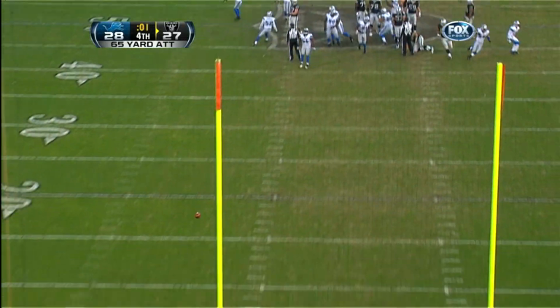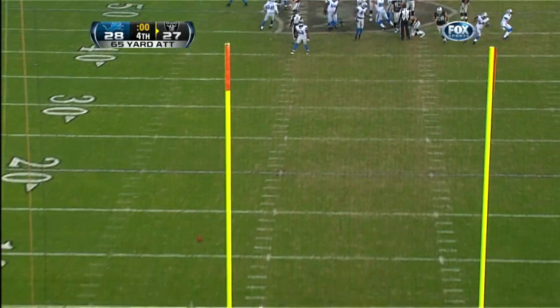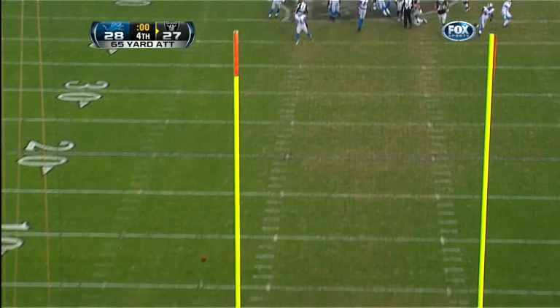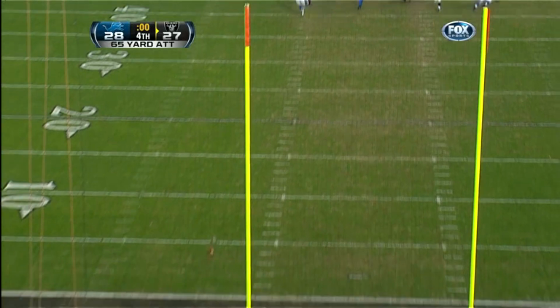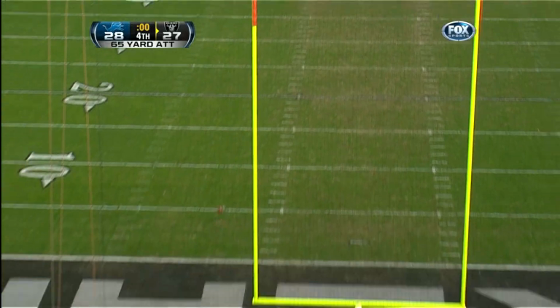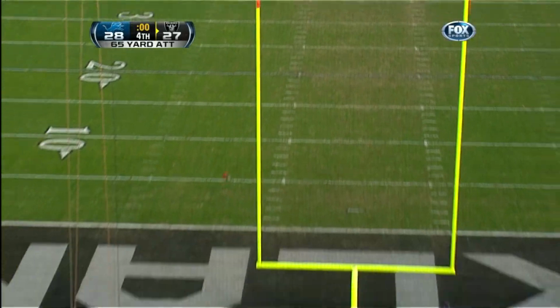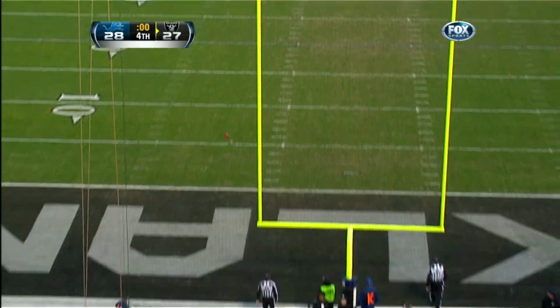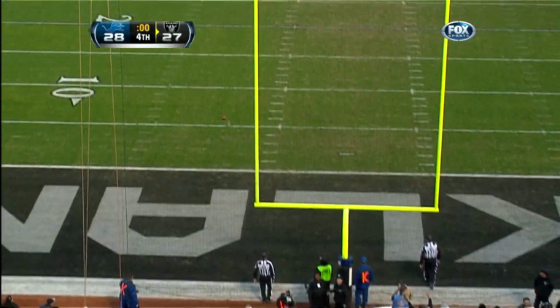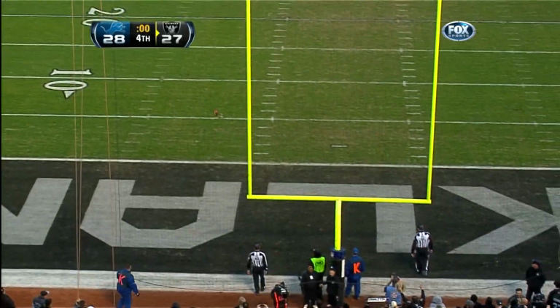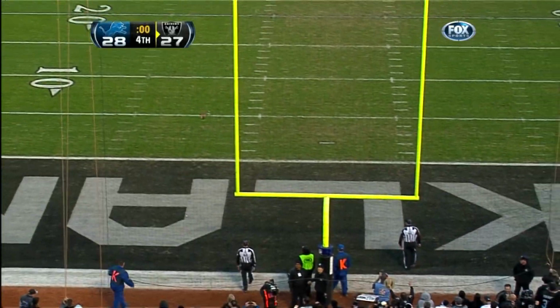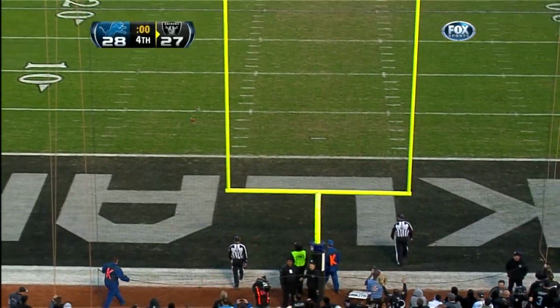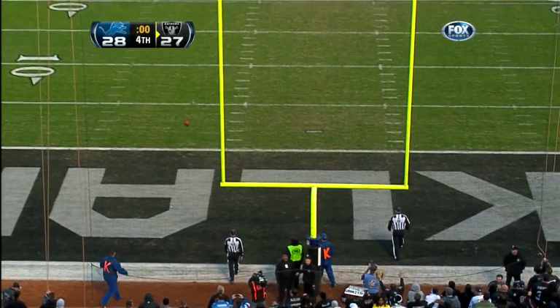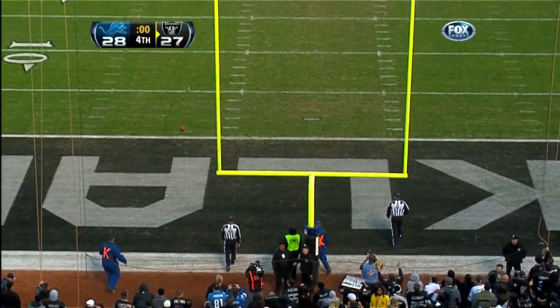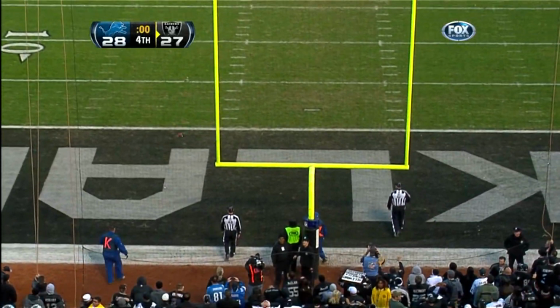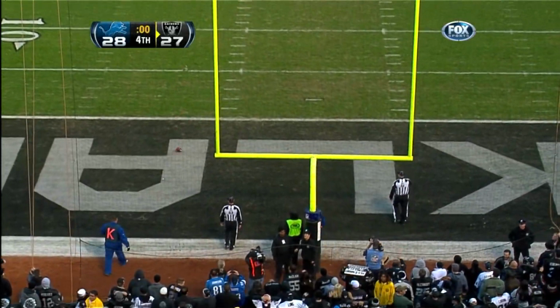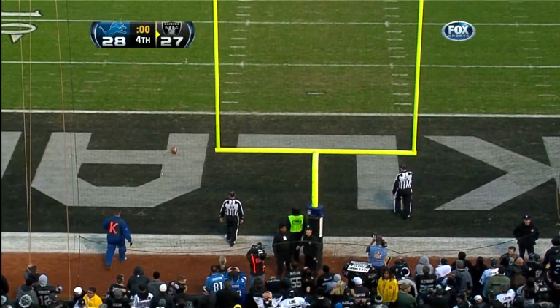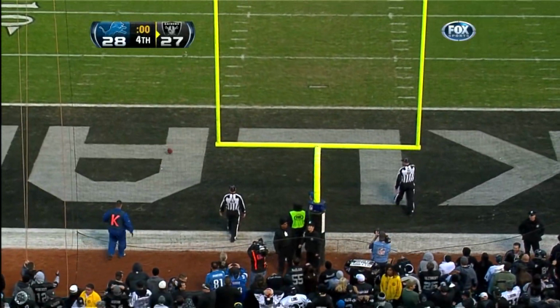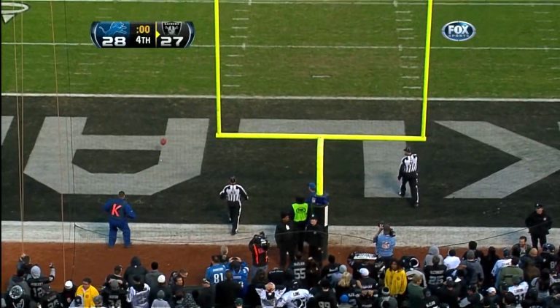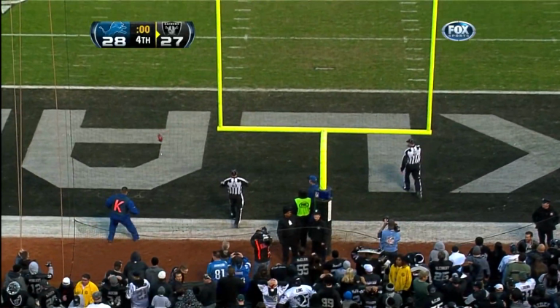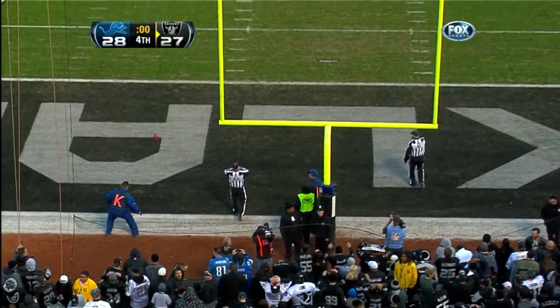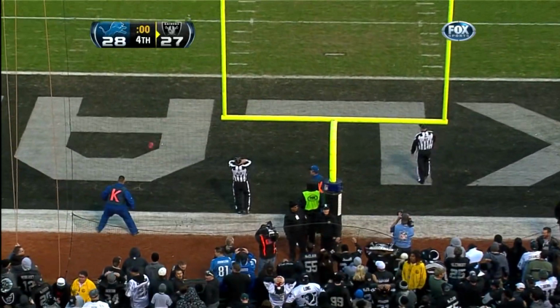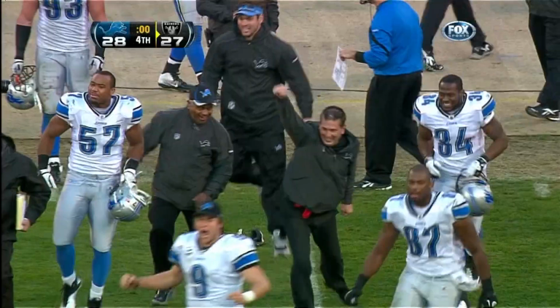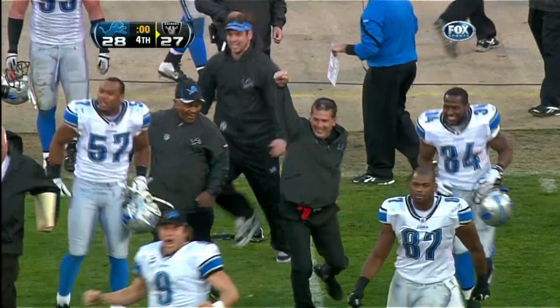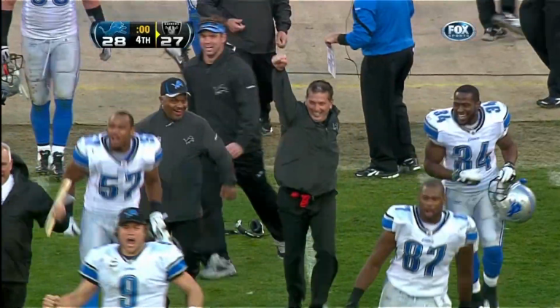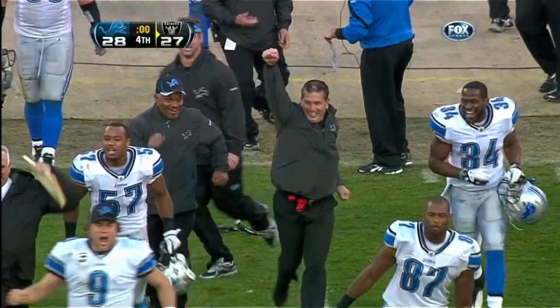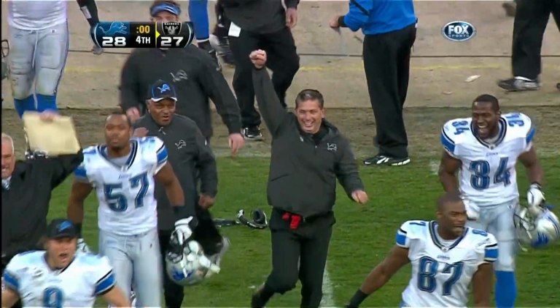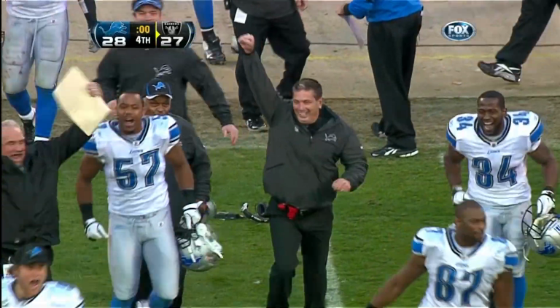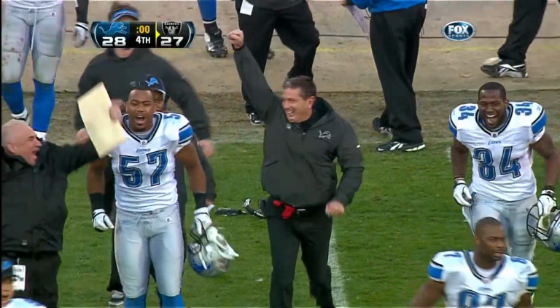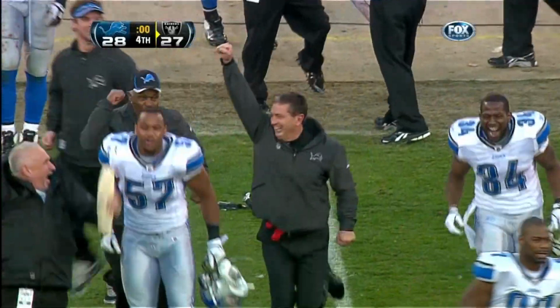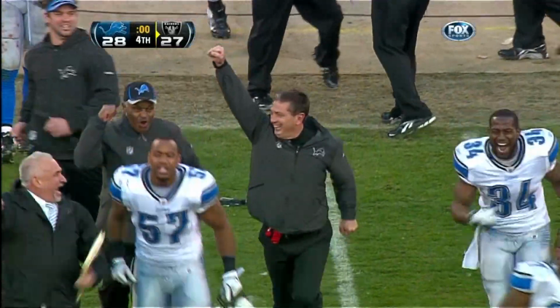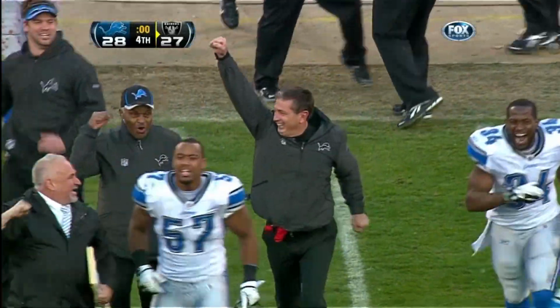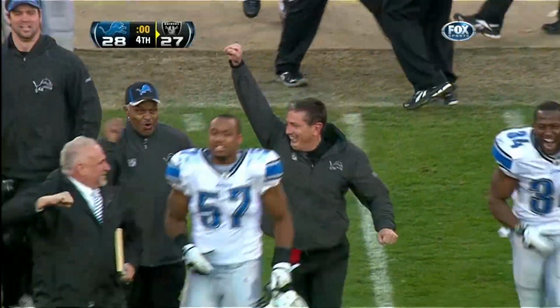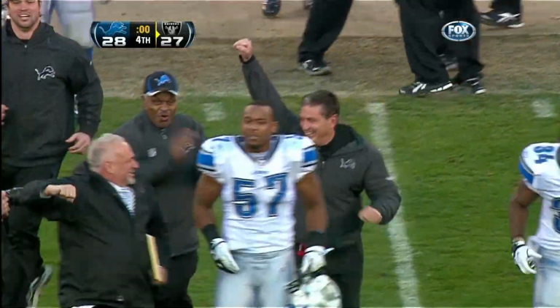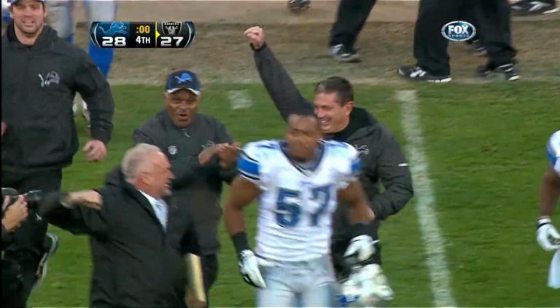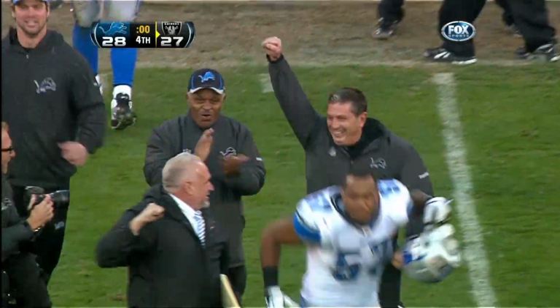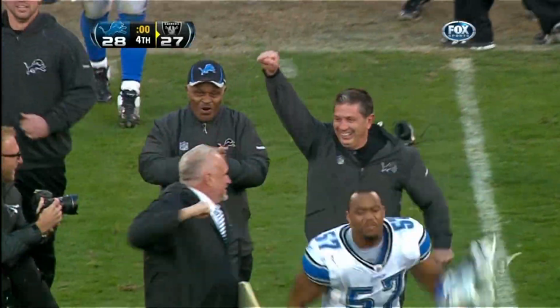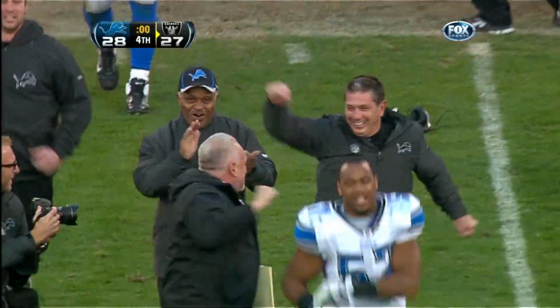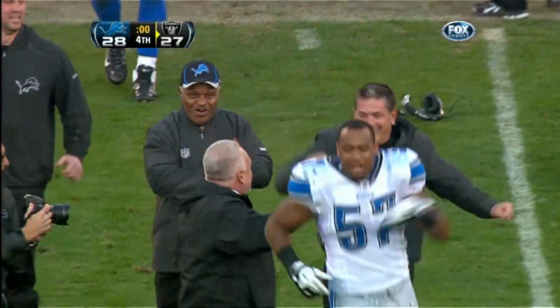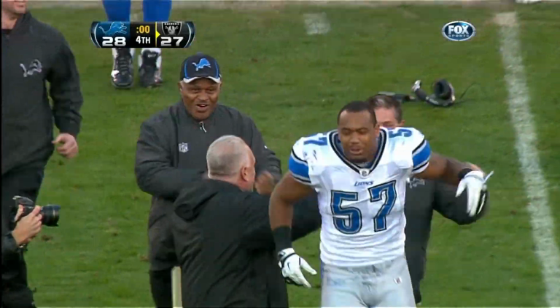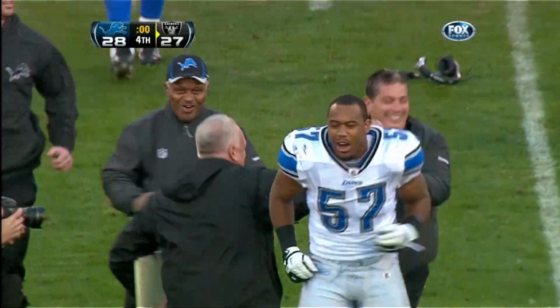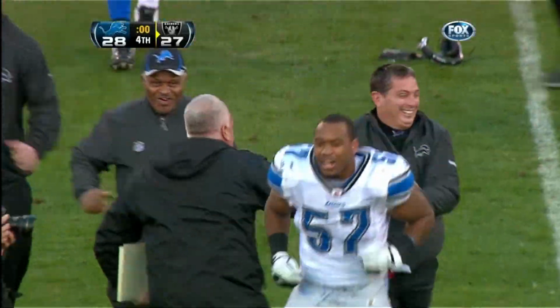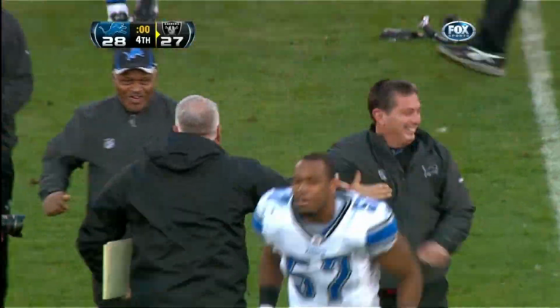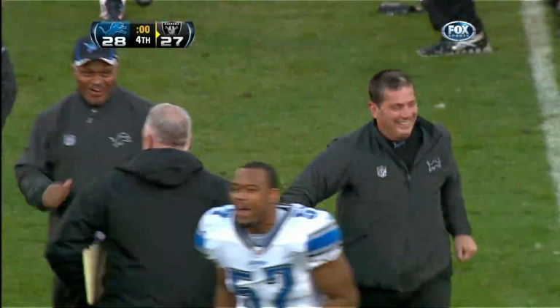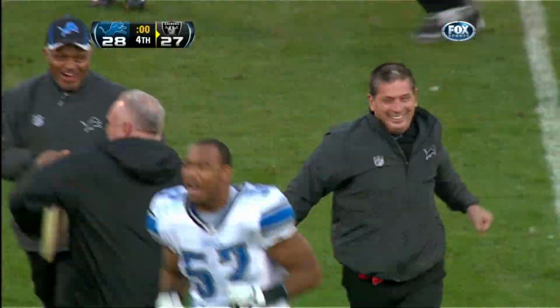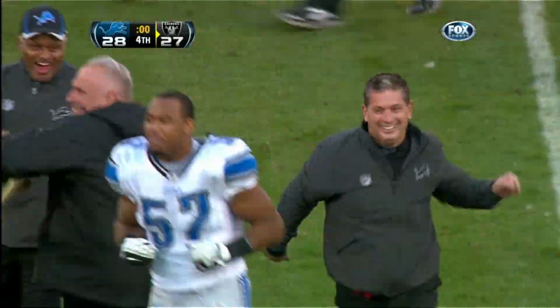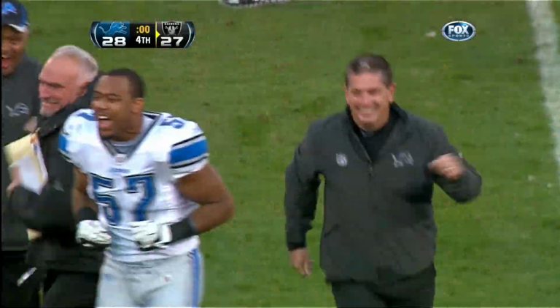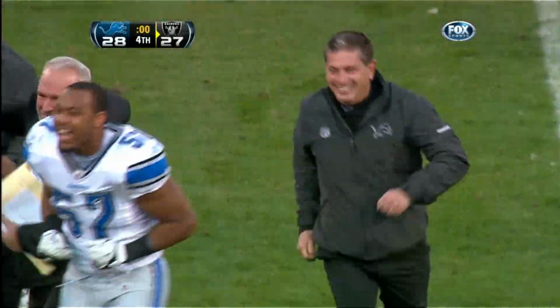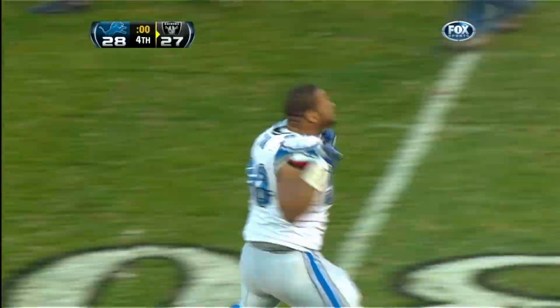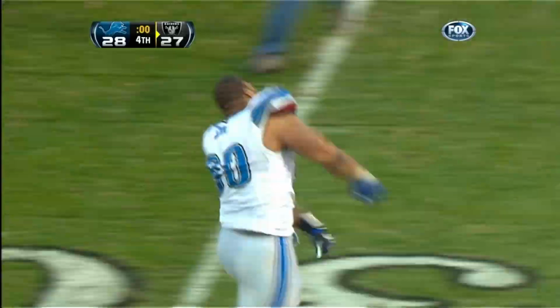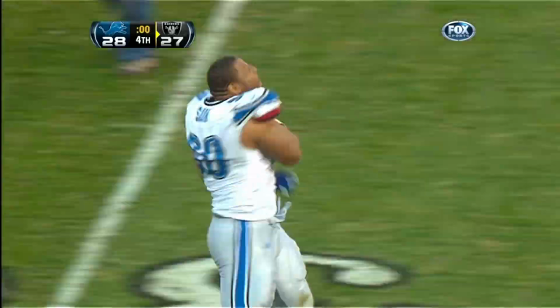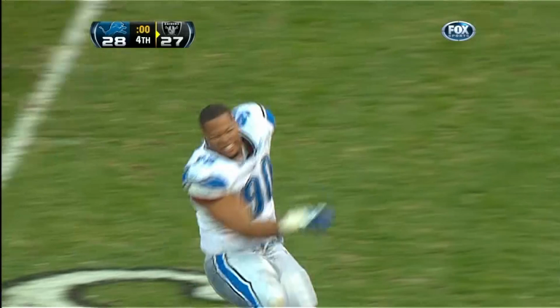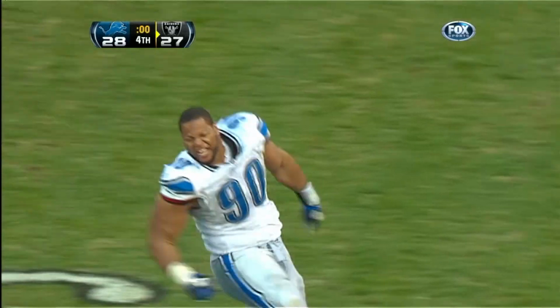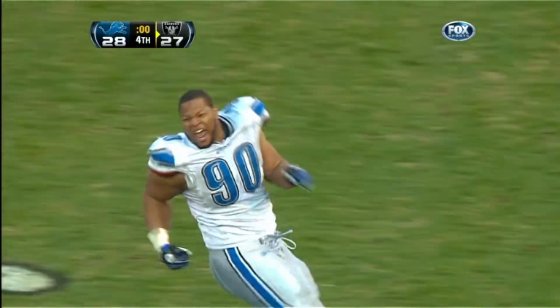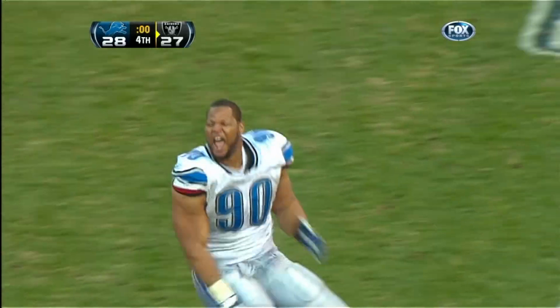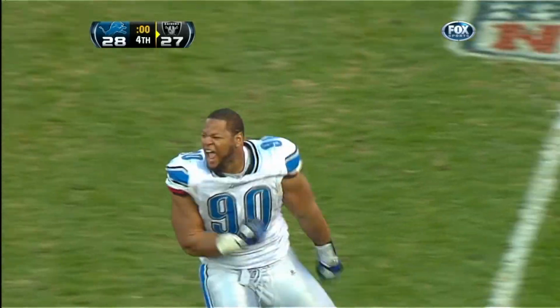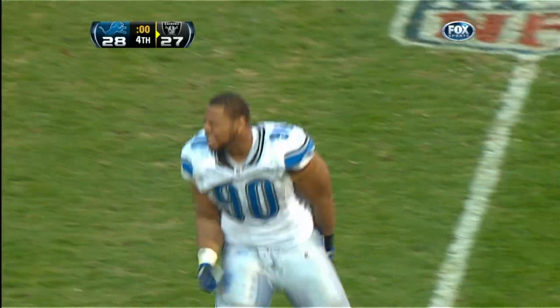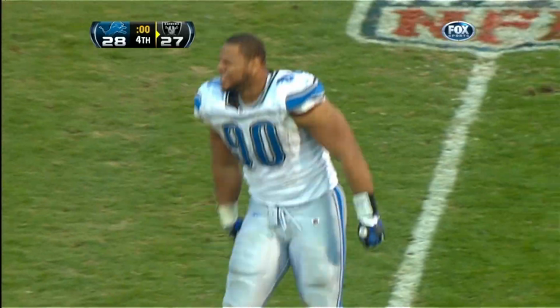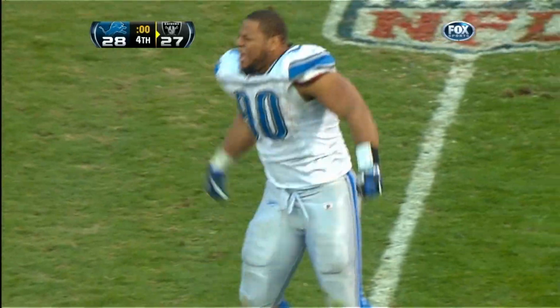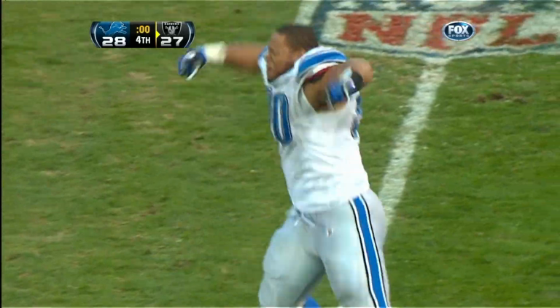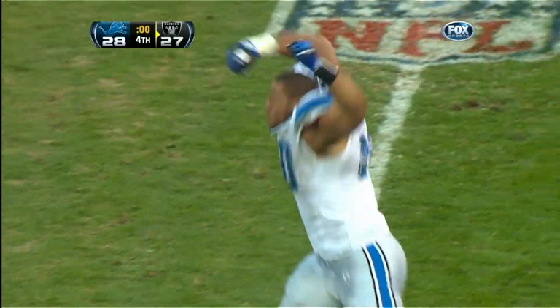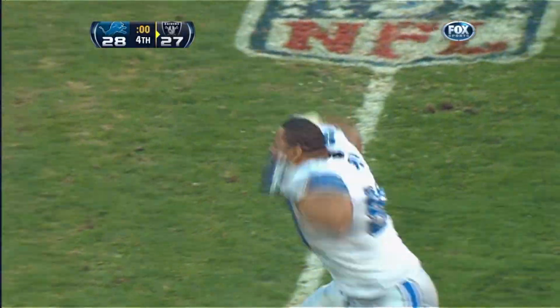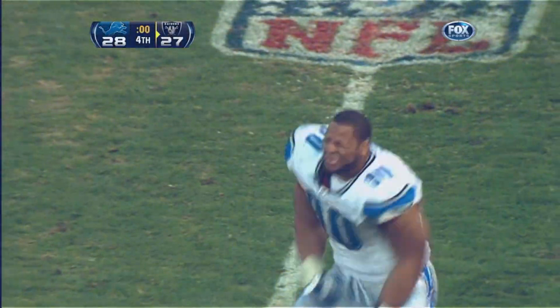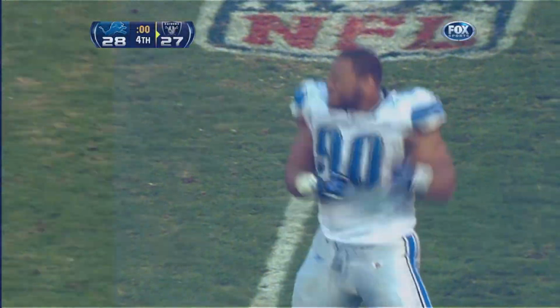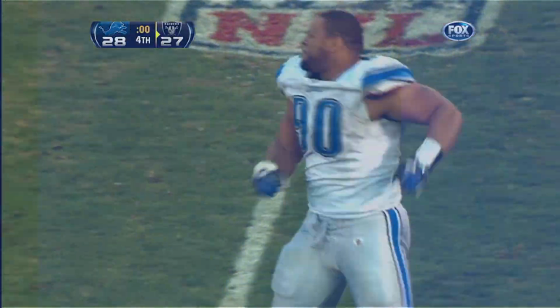And it still has it — it was blocked at the line of scrimmage. And the Detroit Lions — an improbable win.